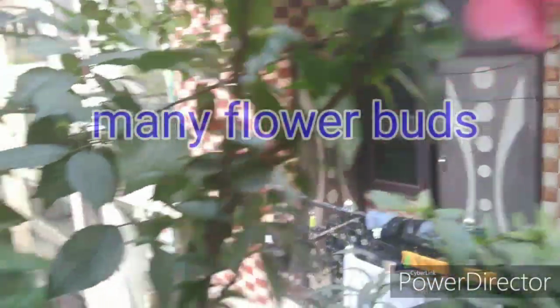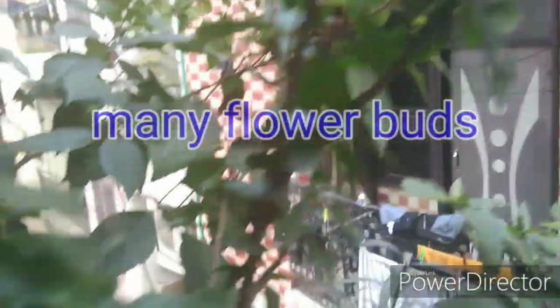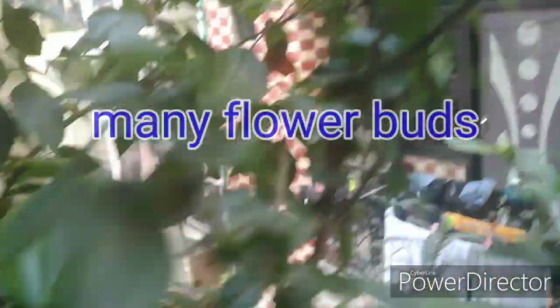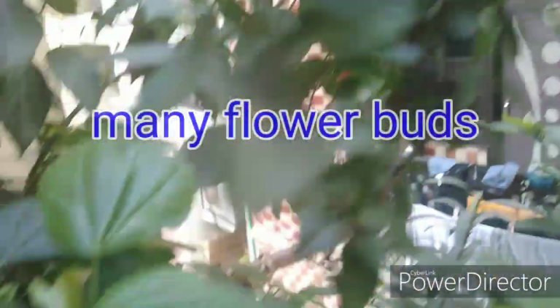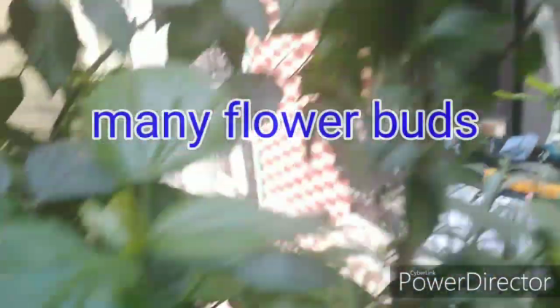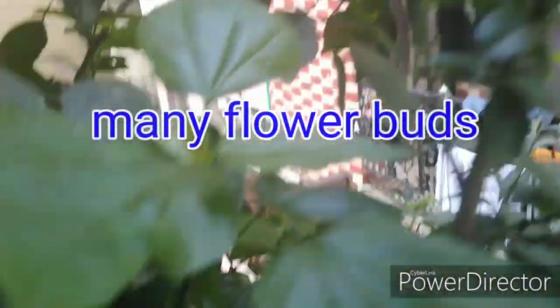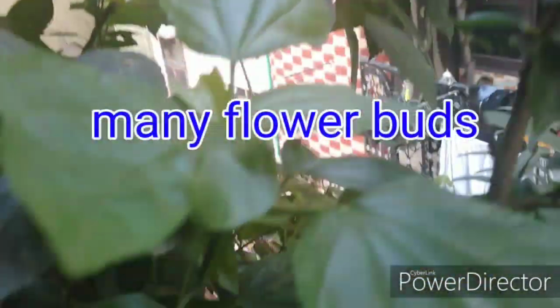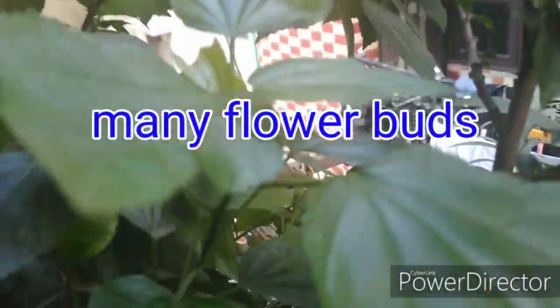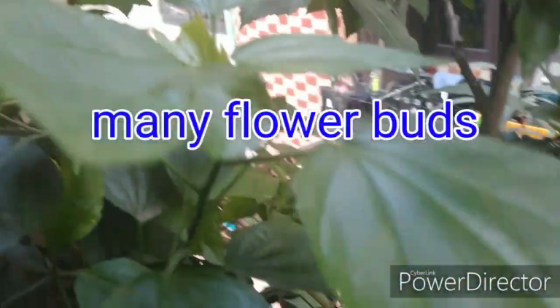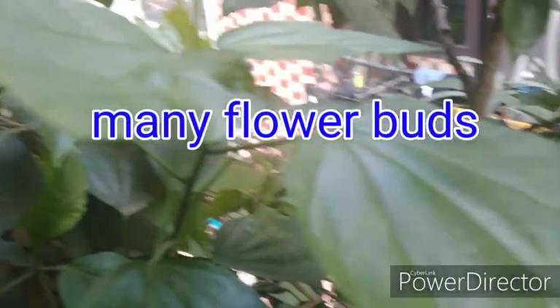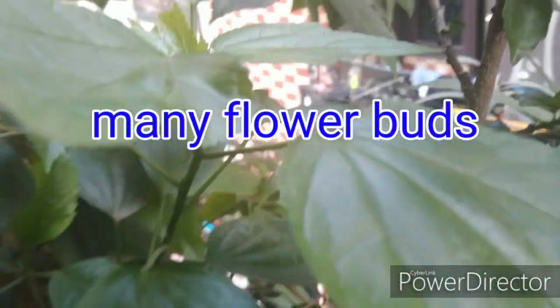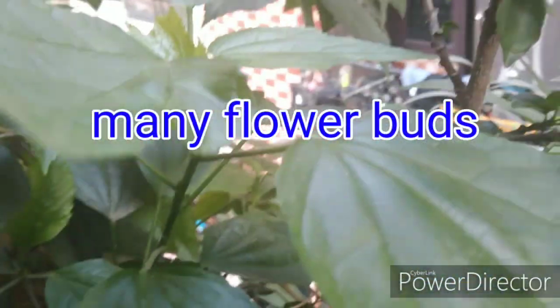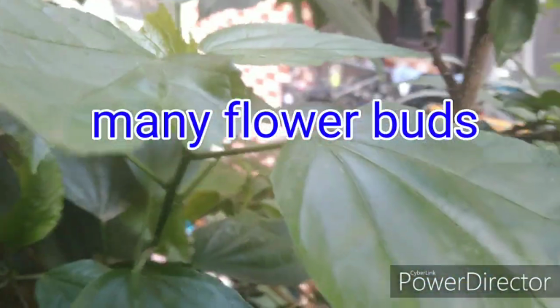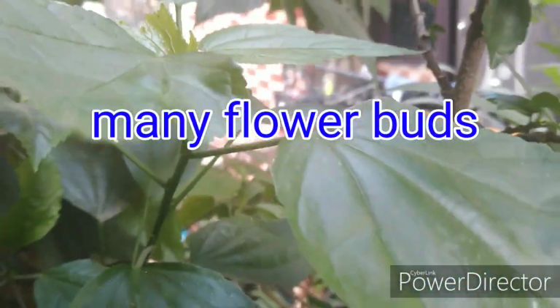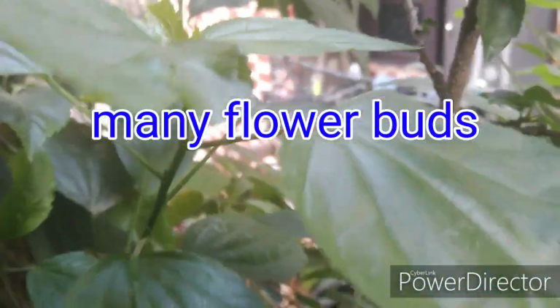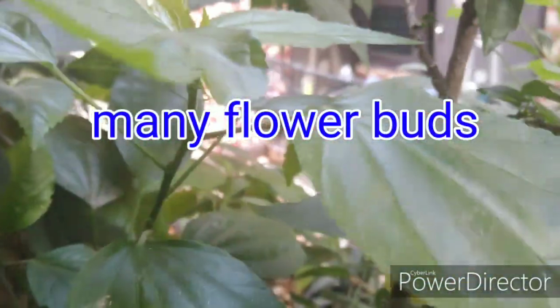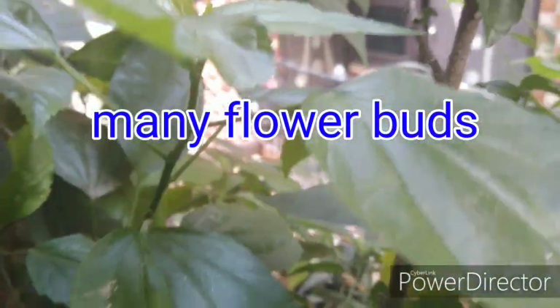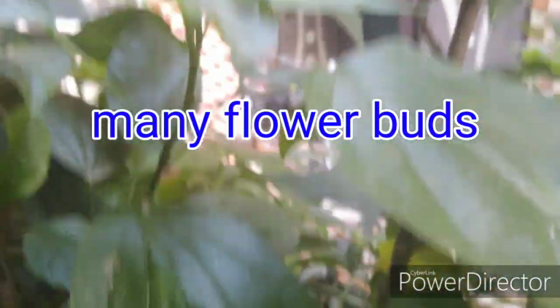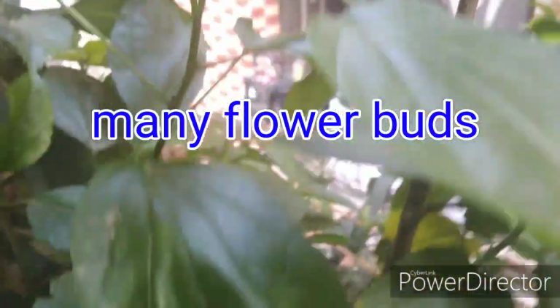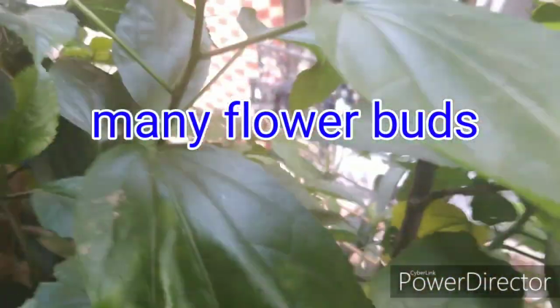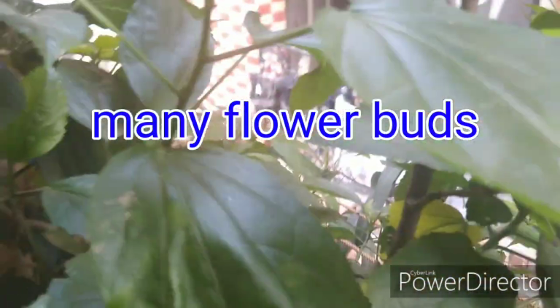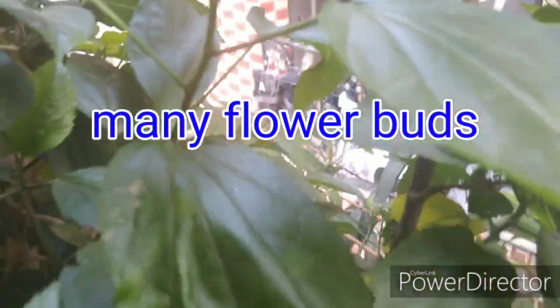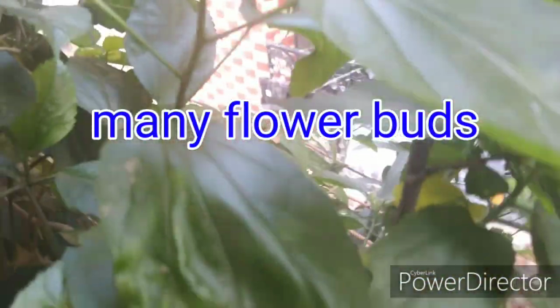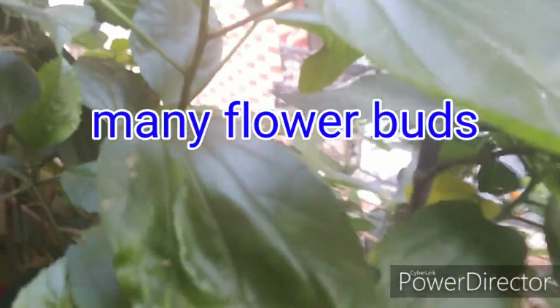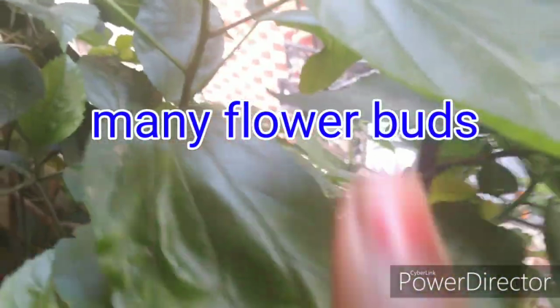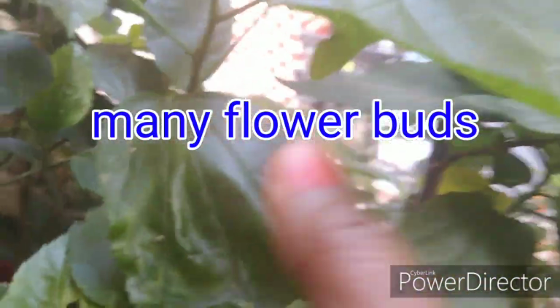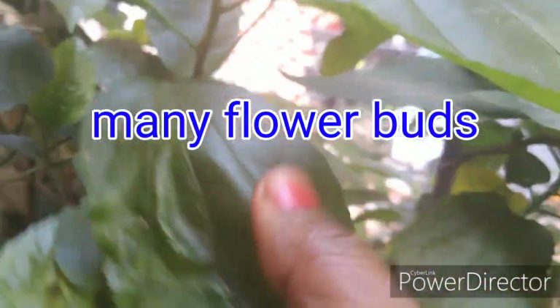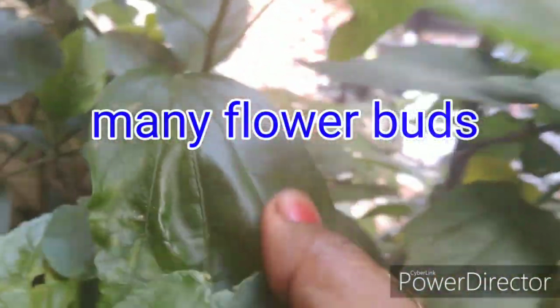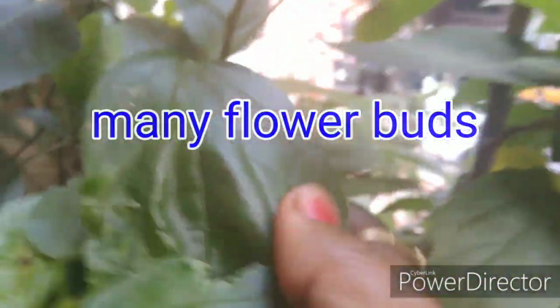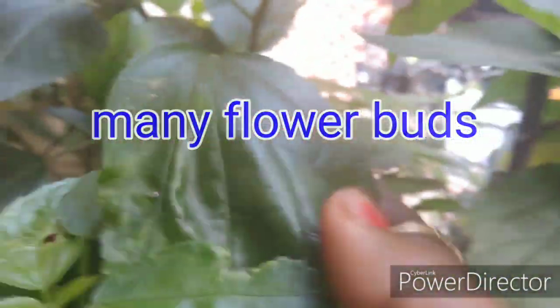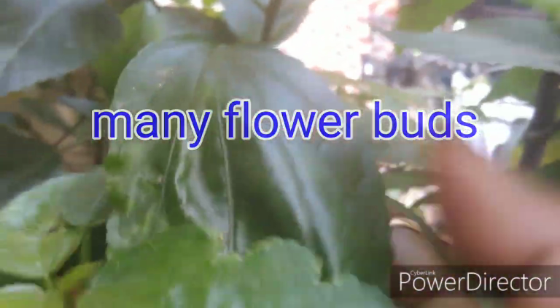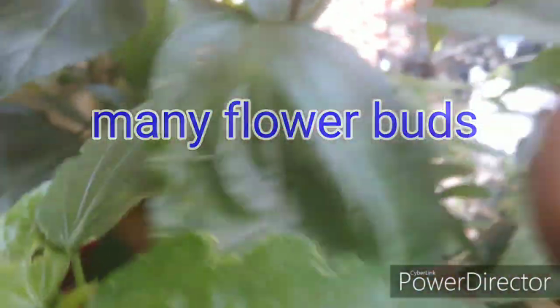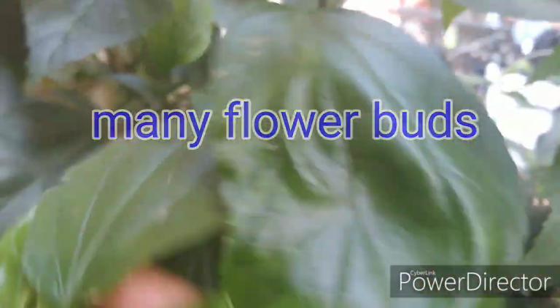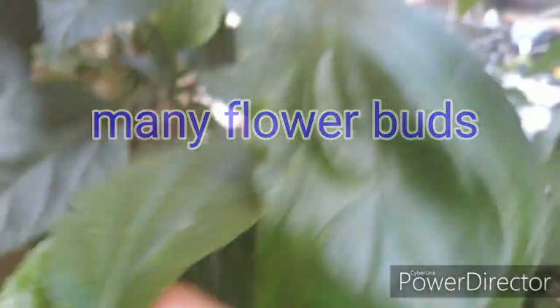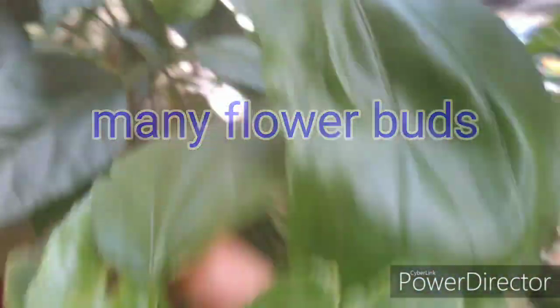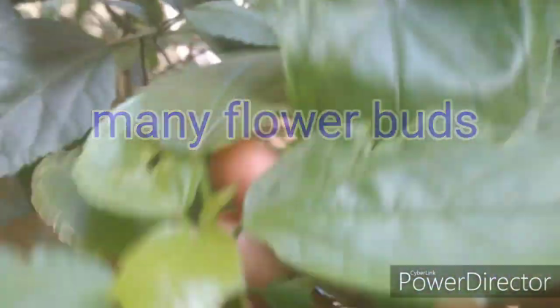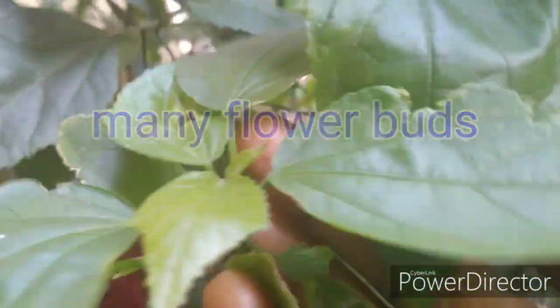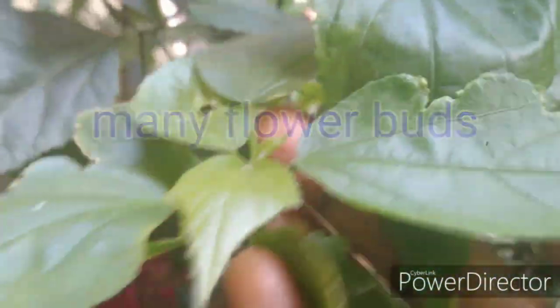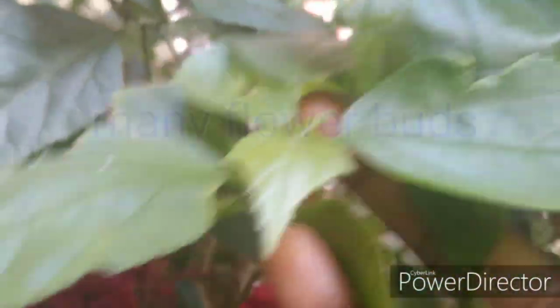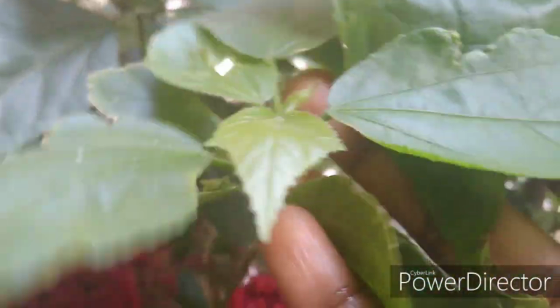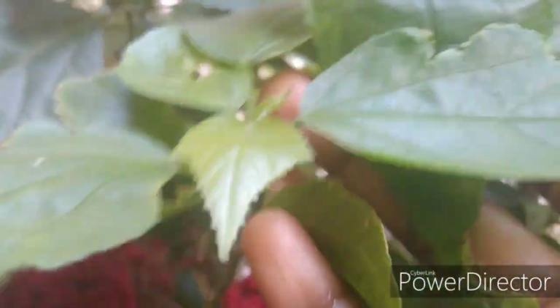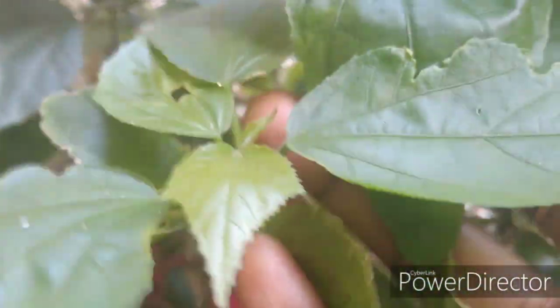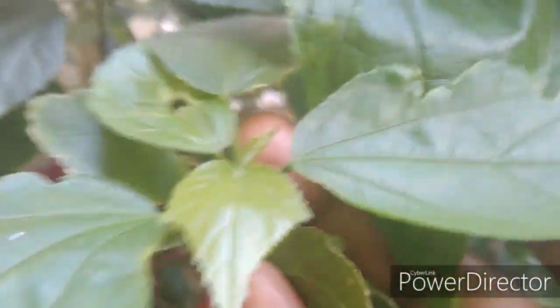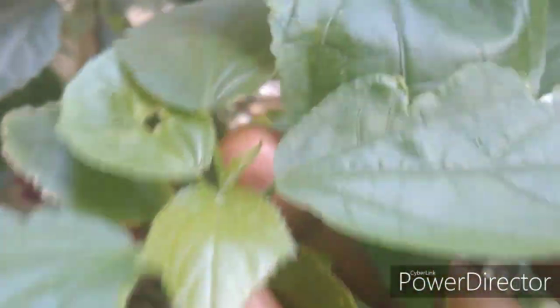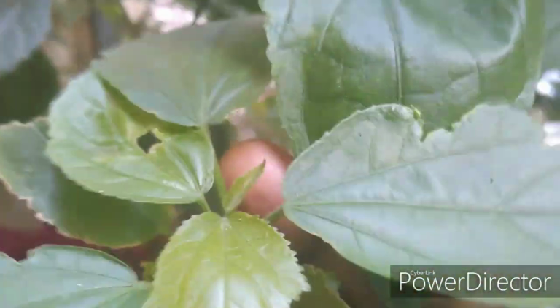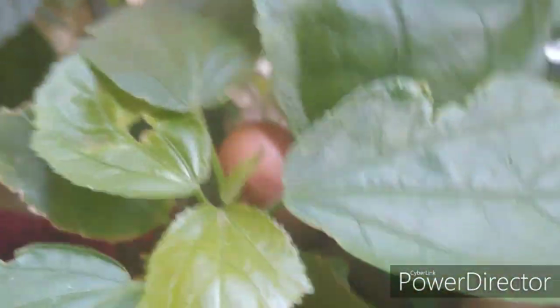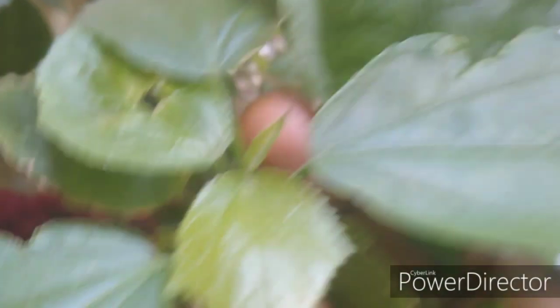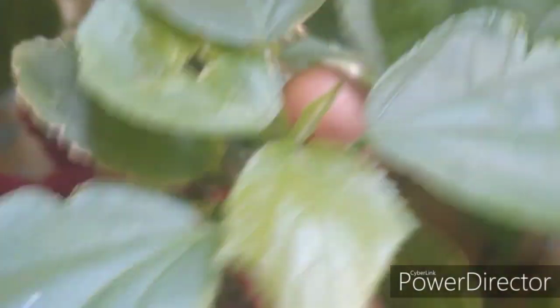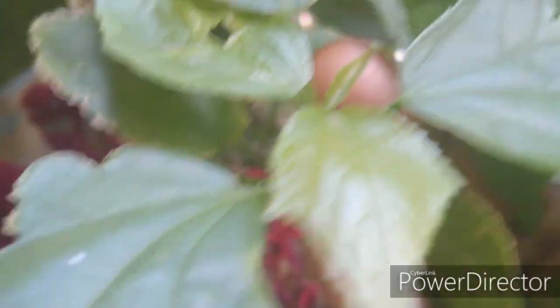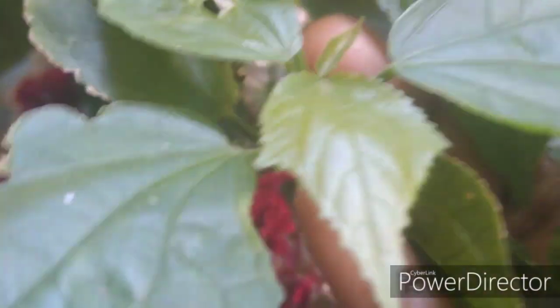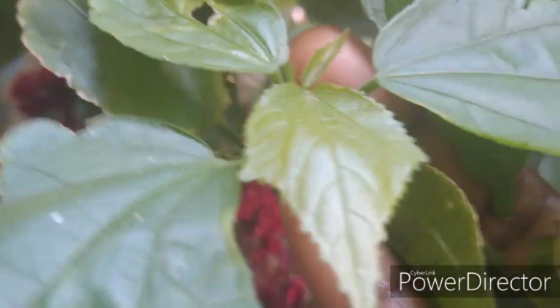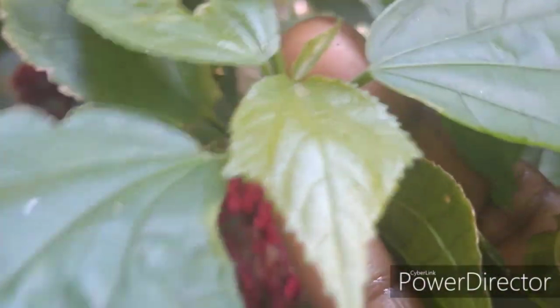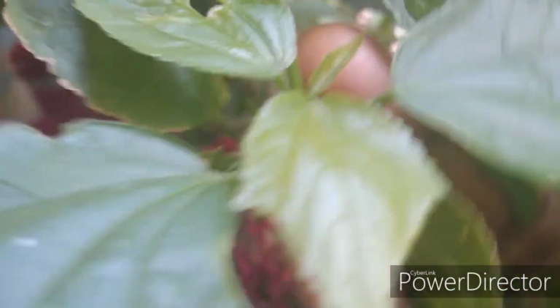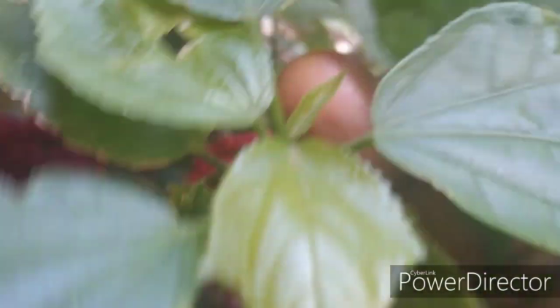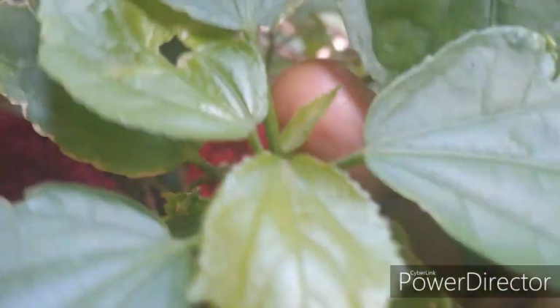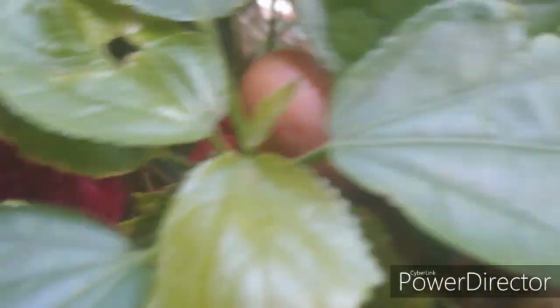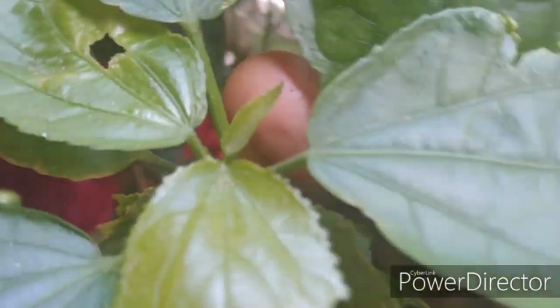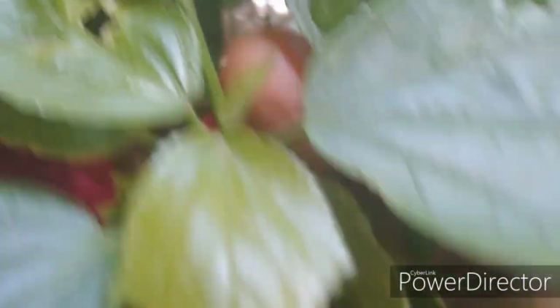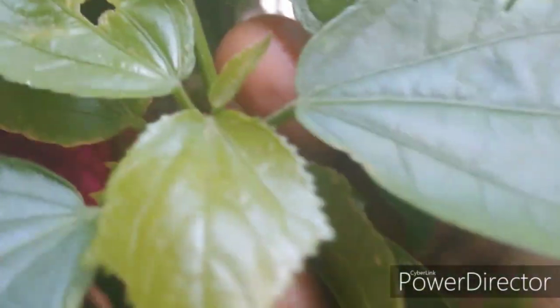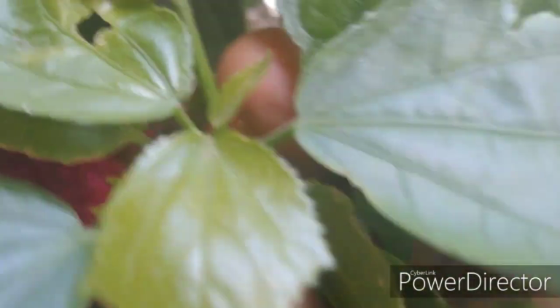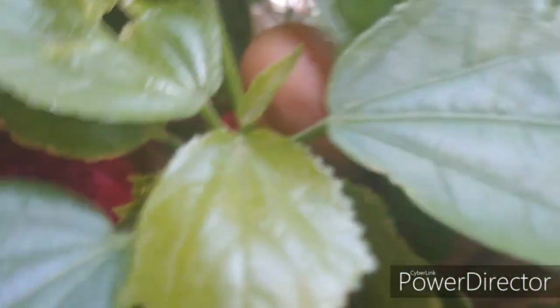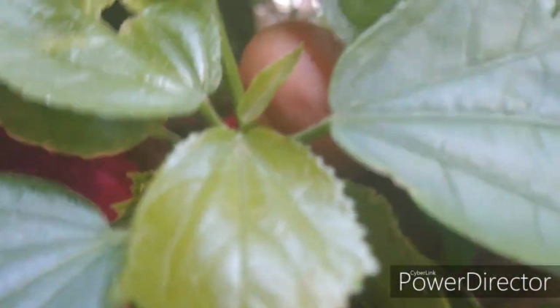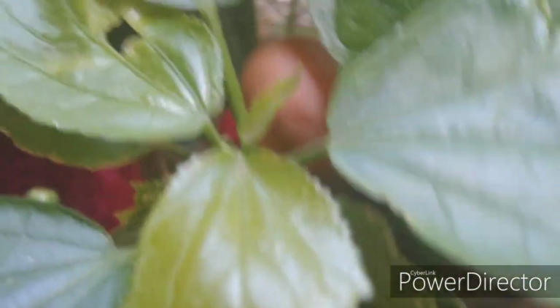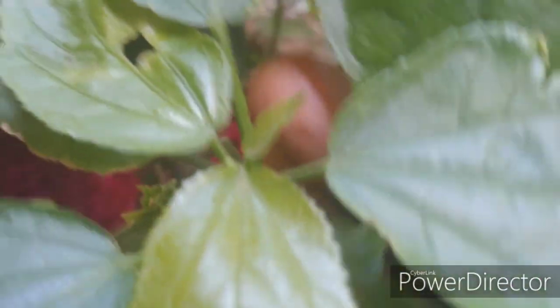Good morning, friends. Look, this is a hibiscus plant. Look how fresh it is.